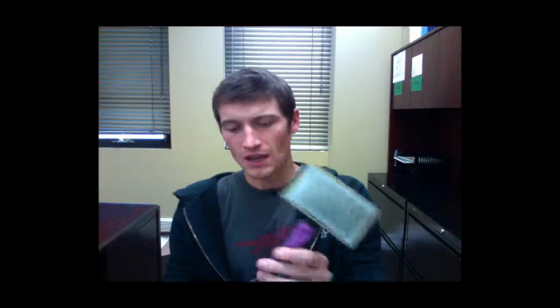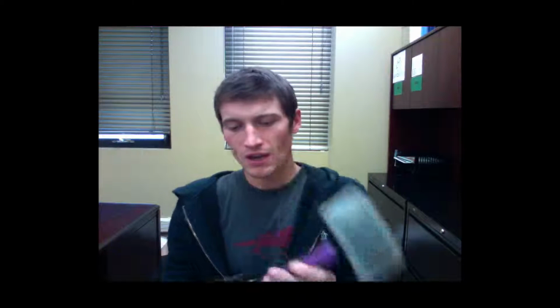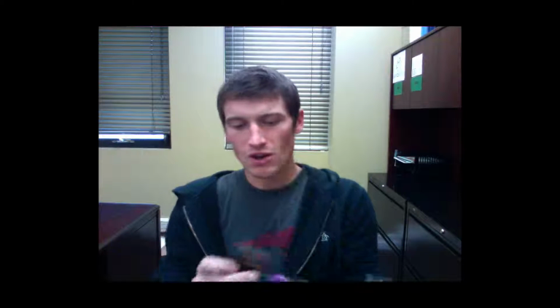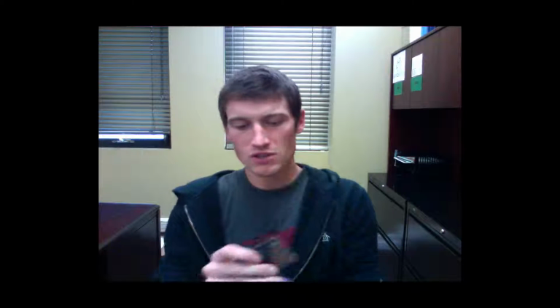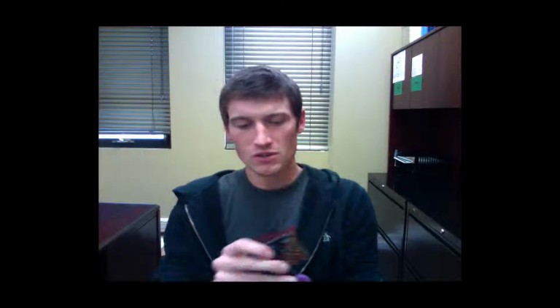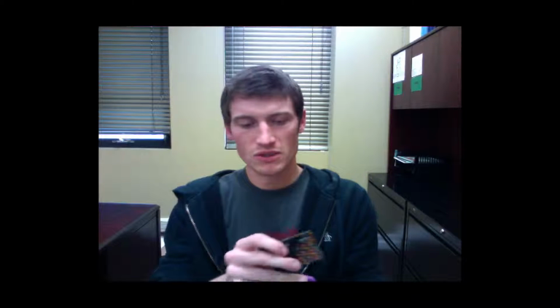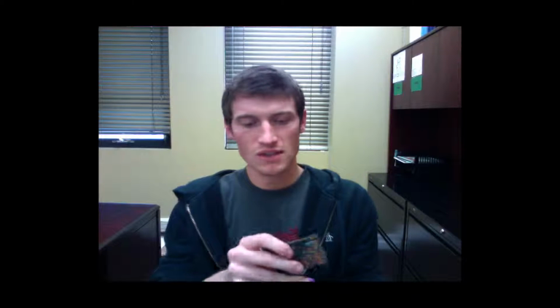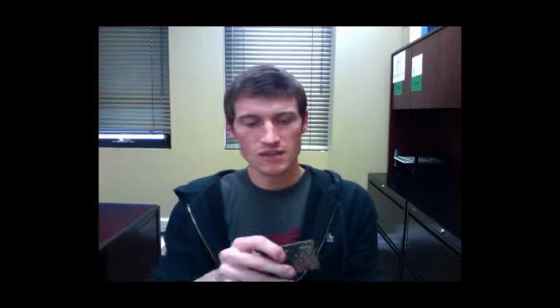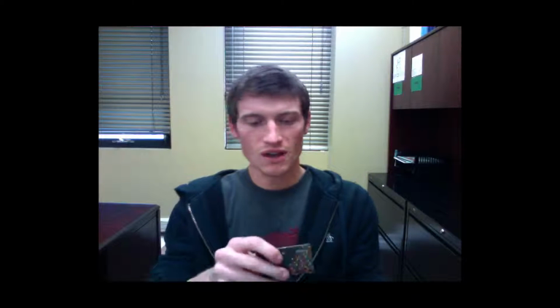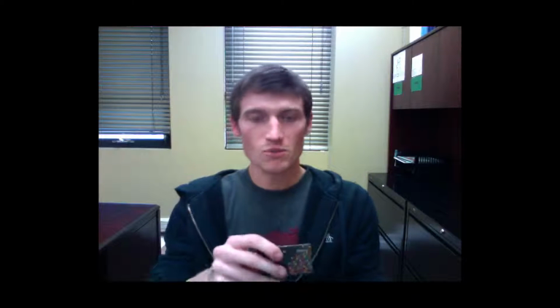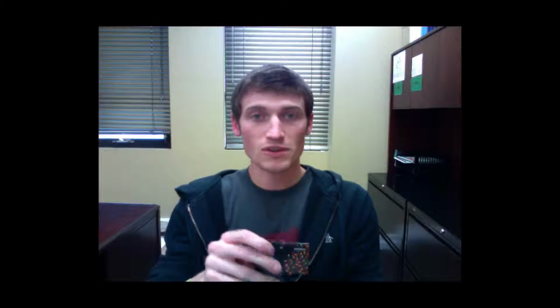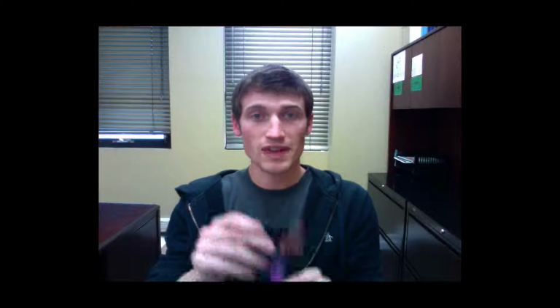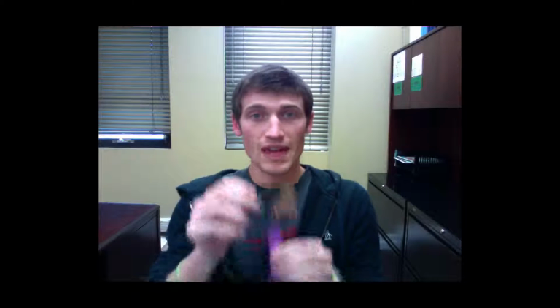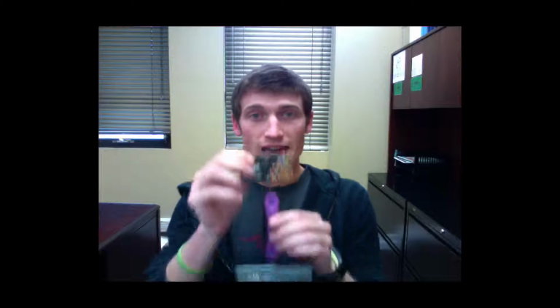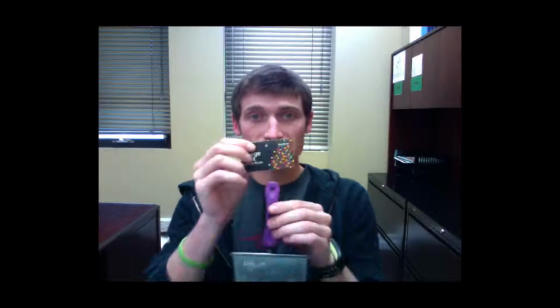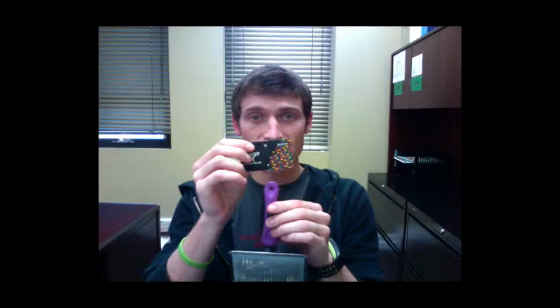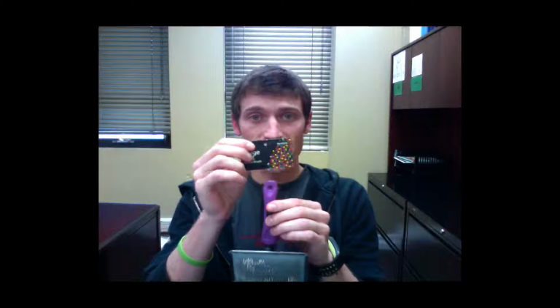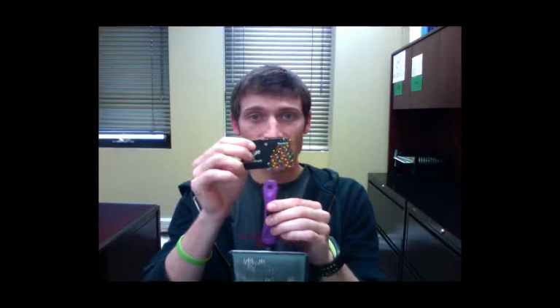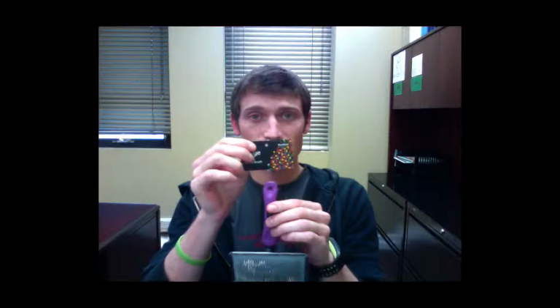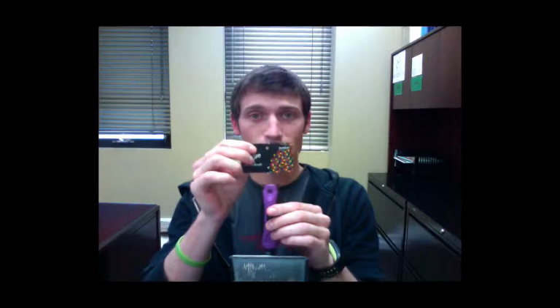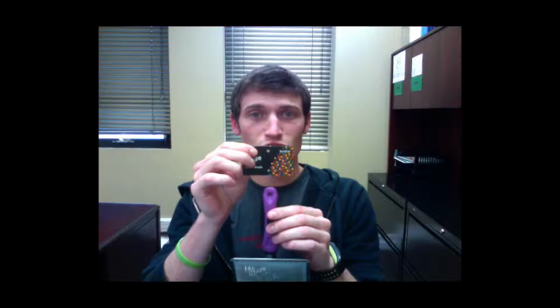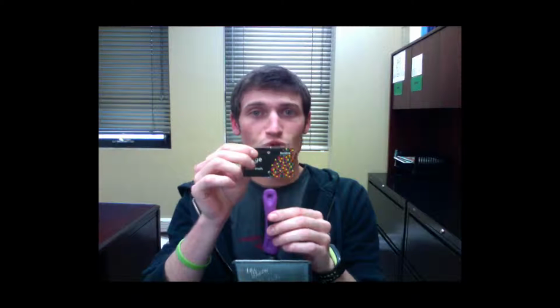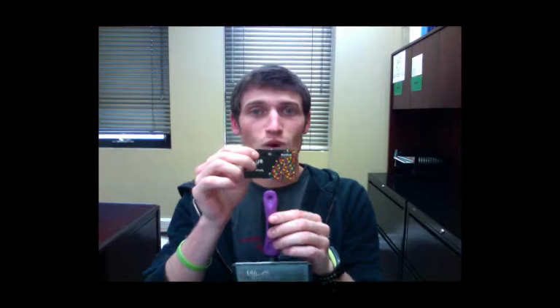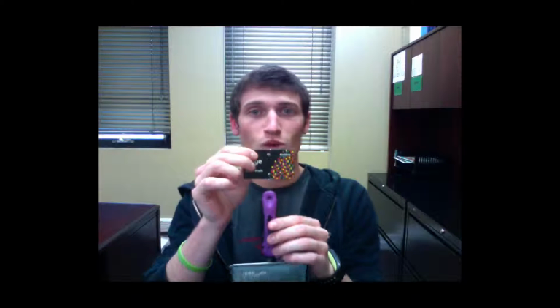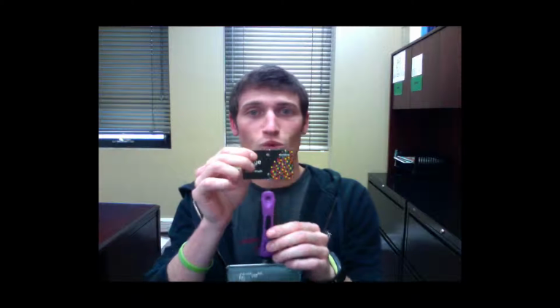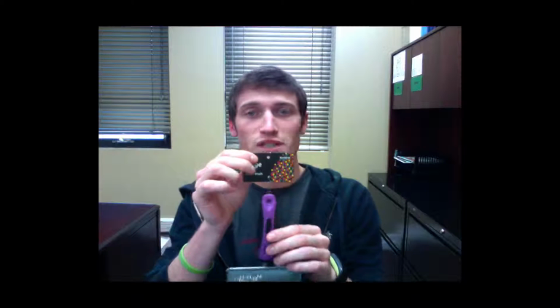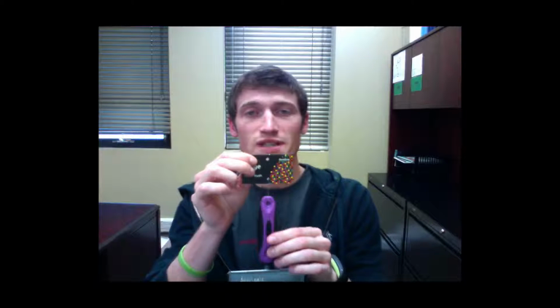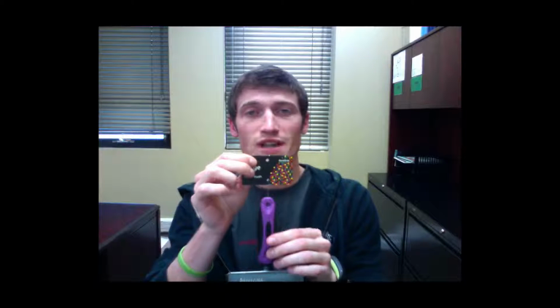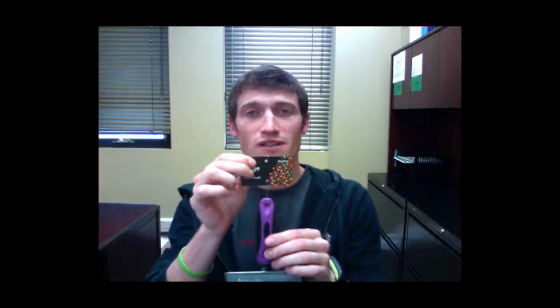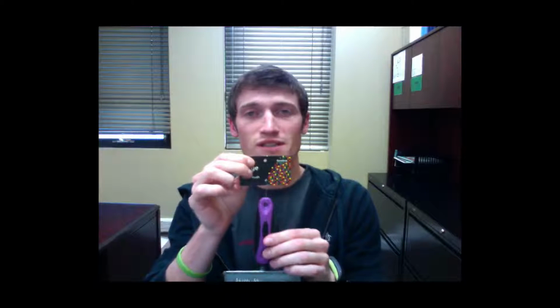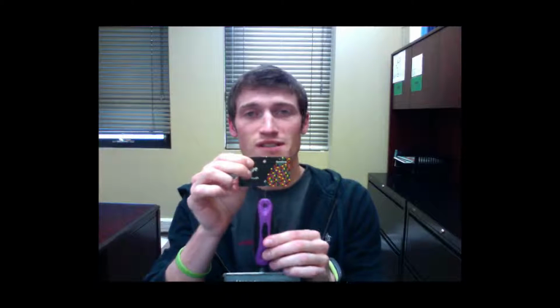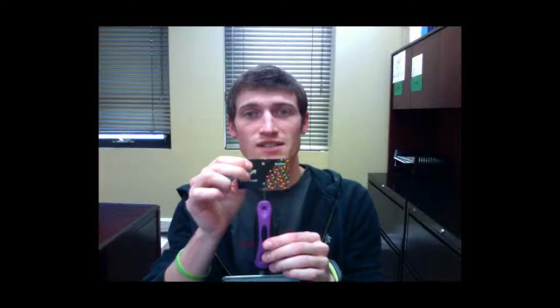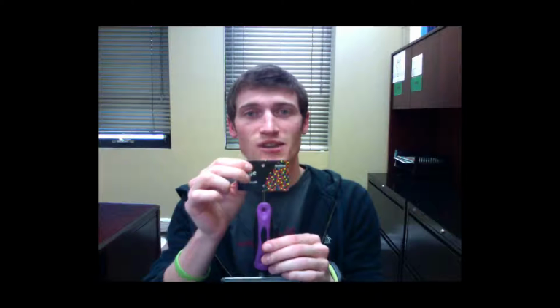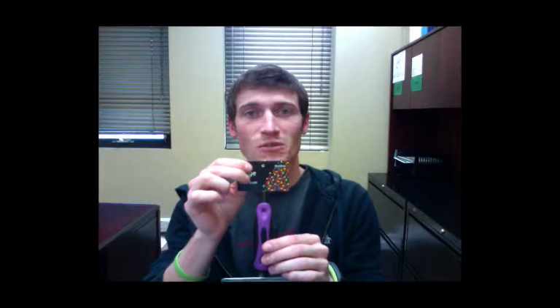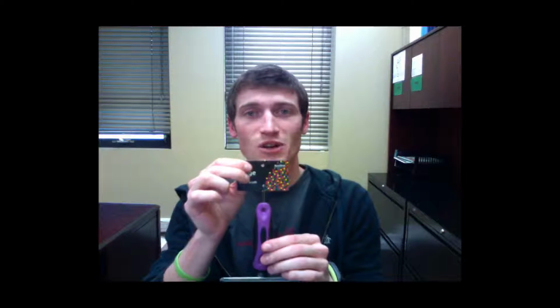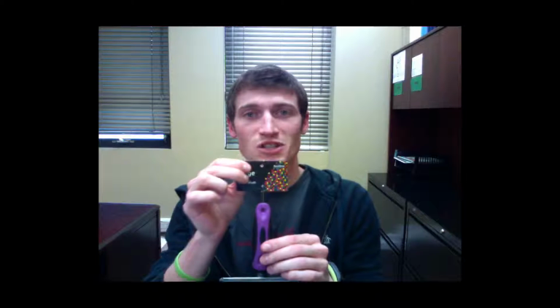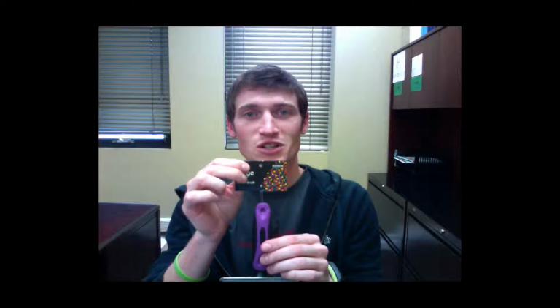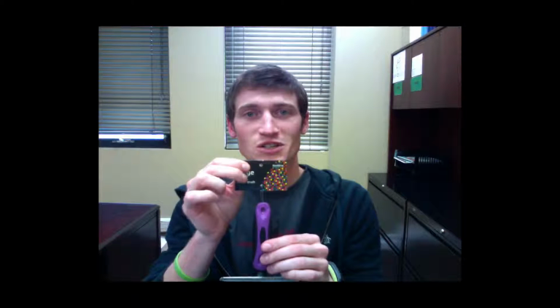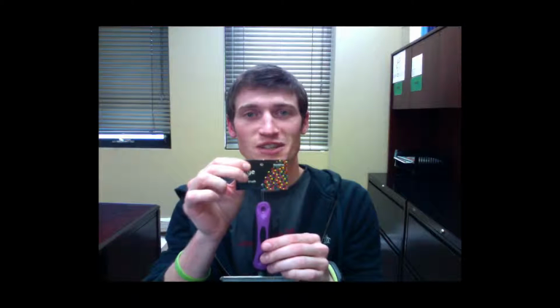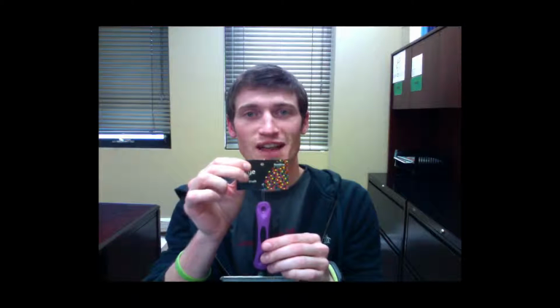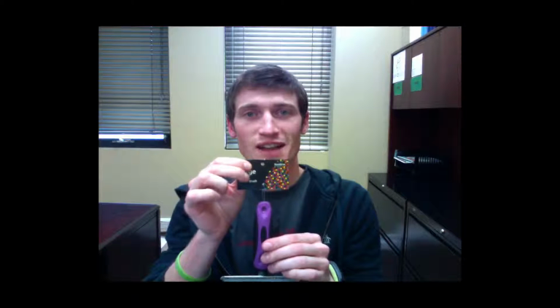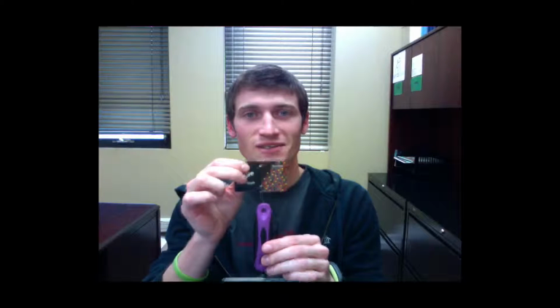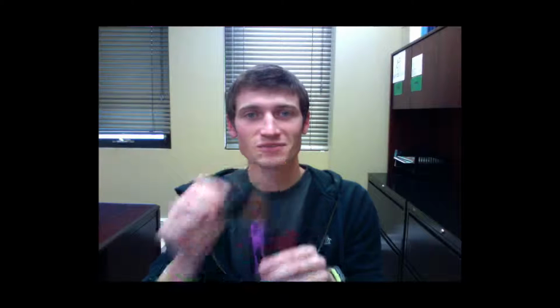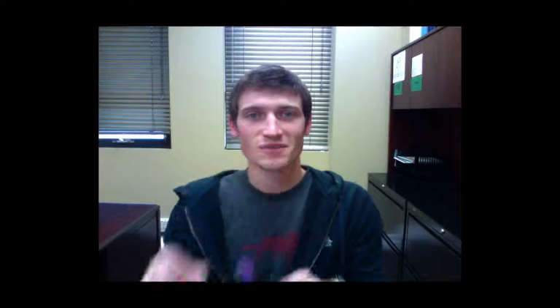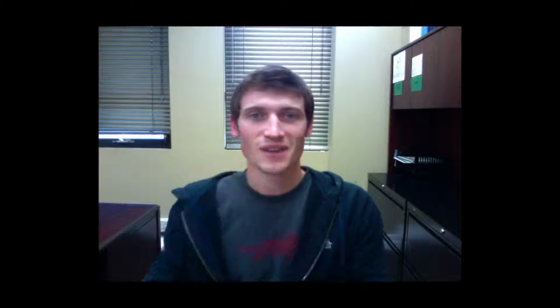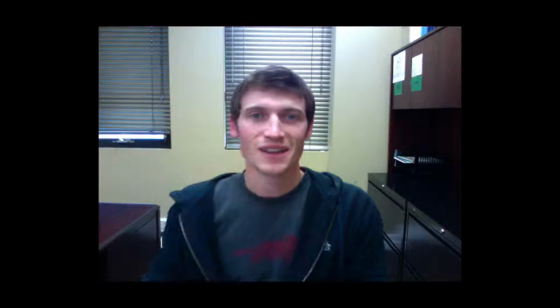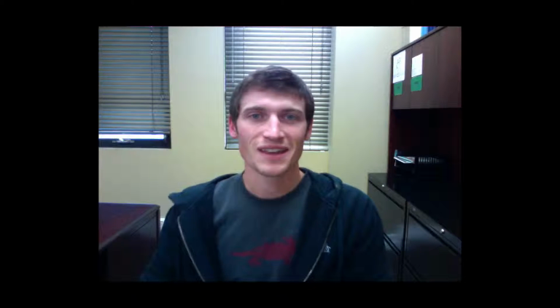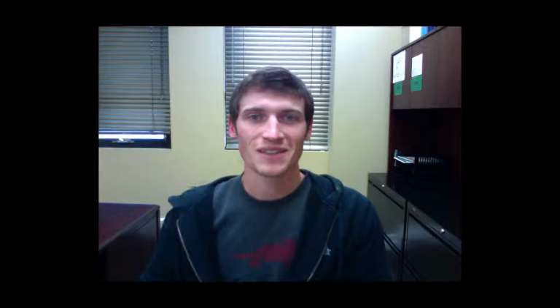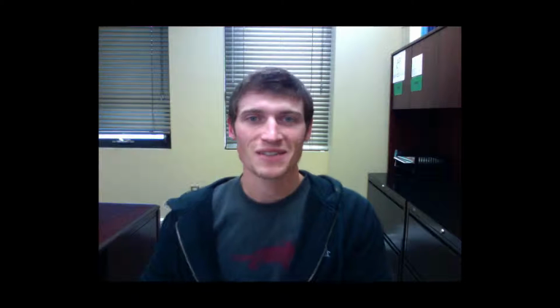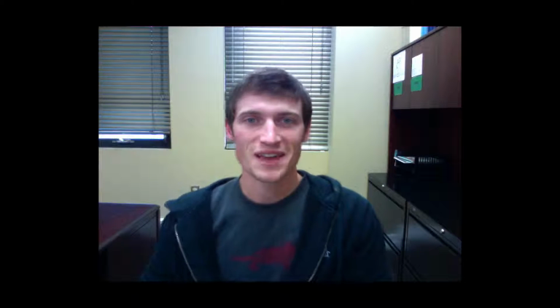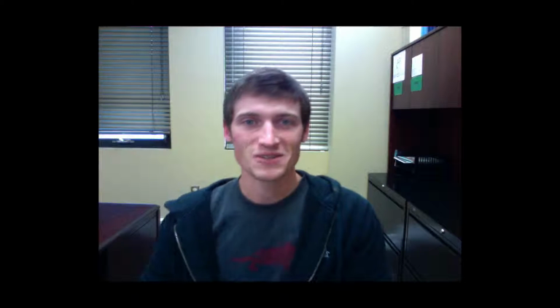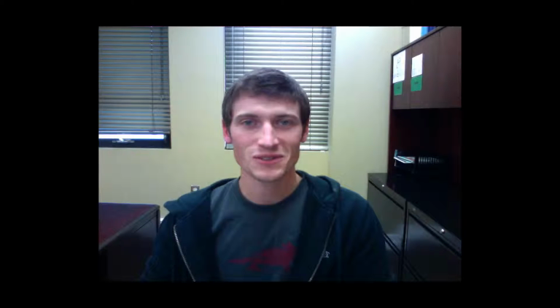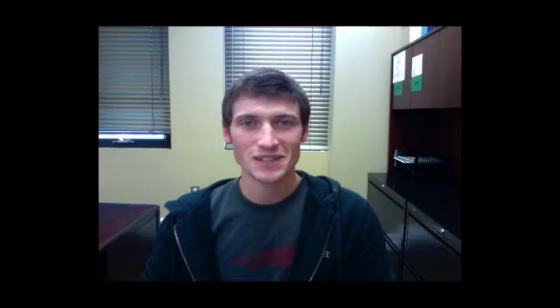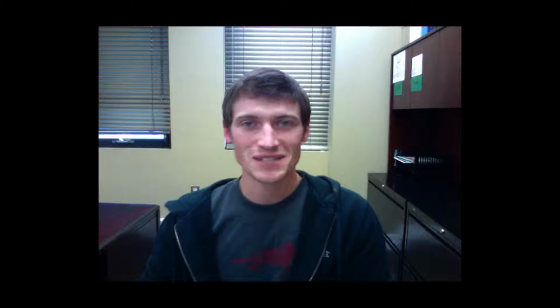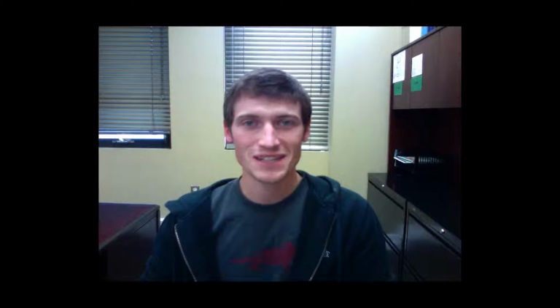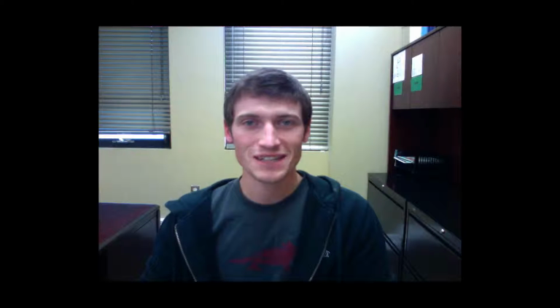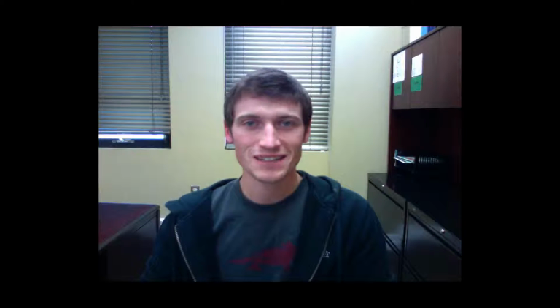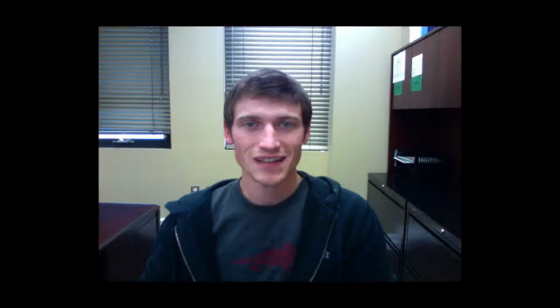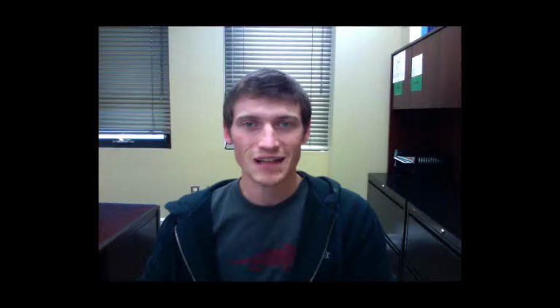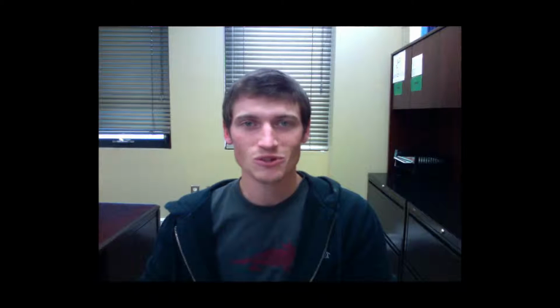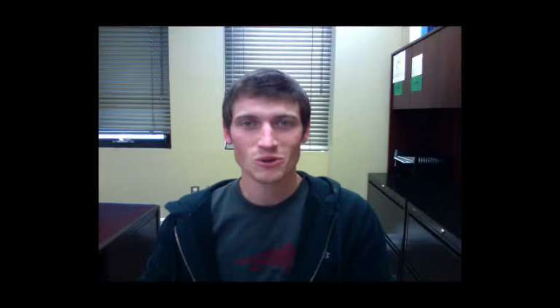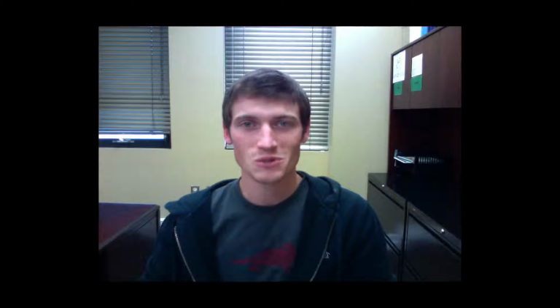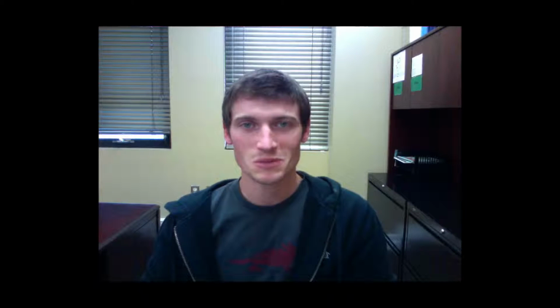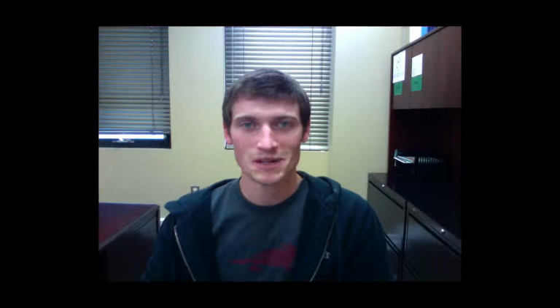It also comes with a hang tag if you do want to retail this slicker brush in your salon. Thanks for listening and groom speed.